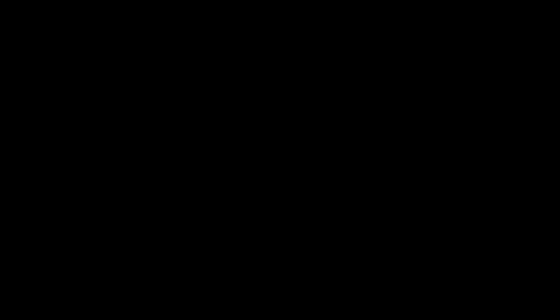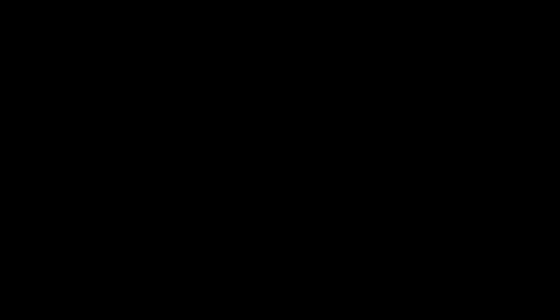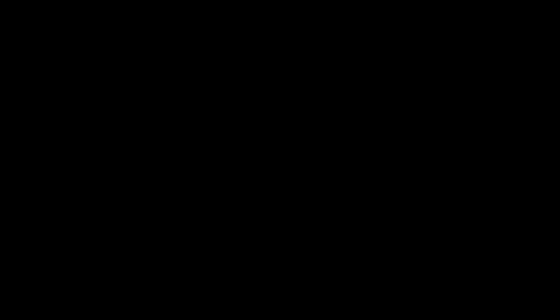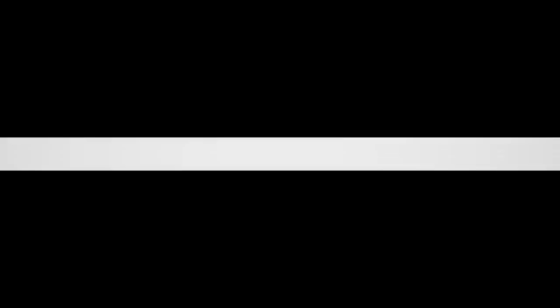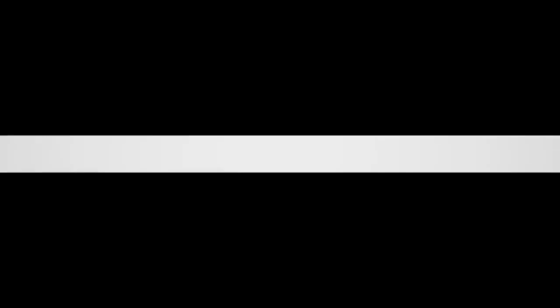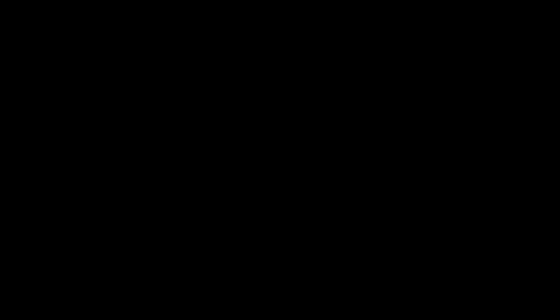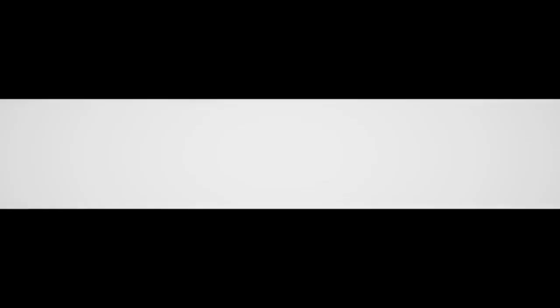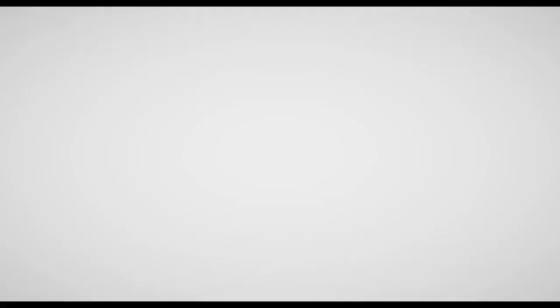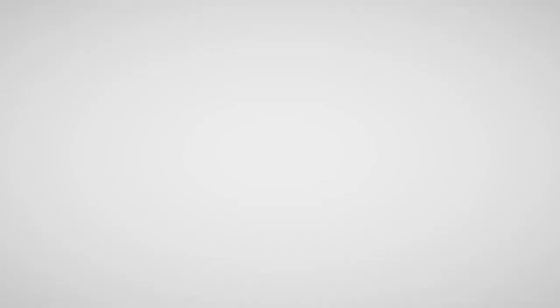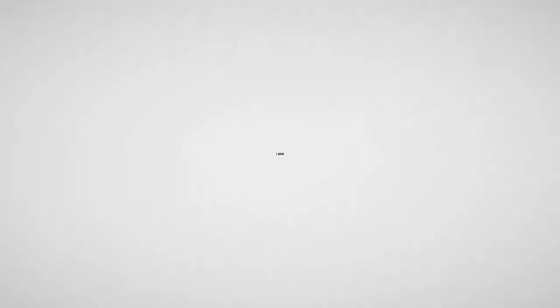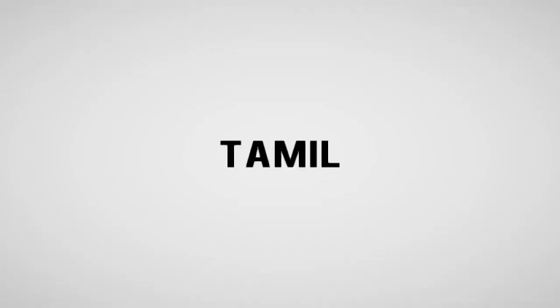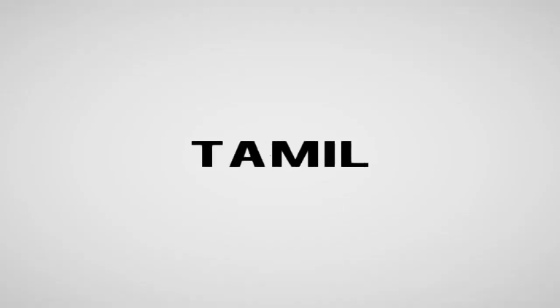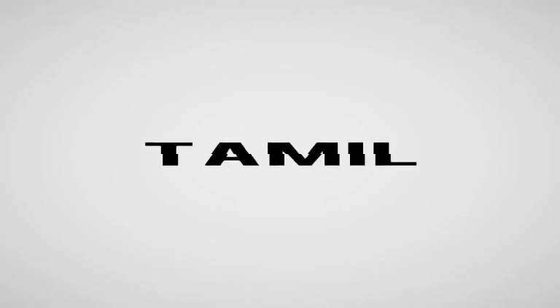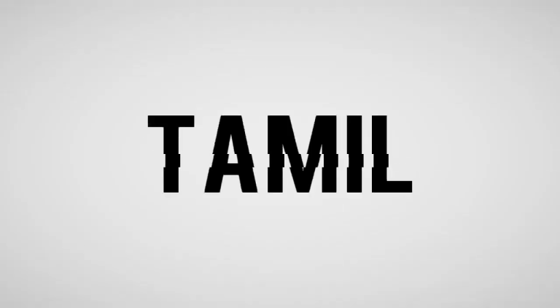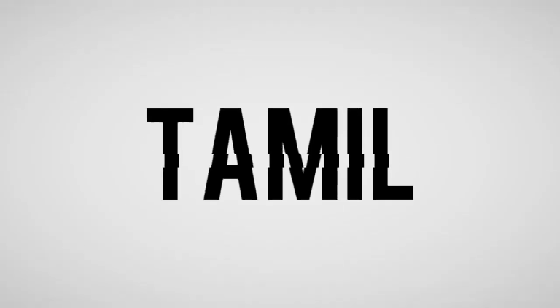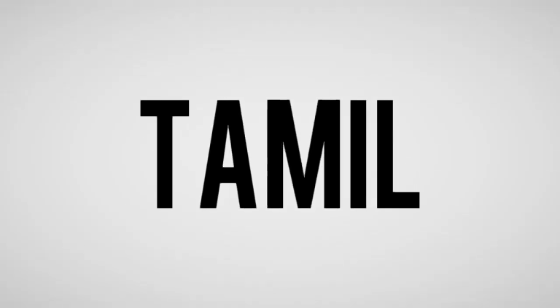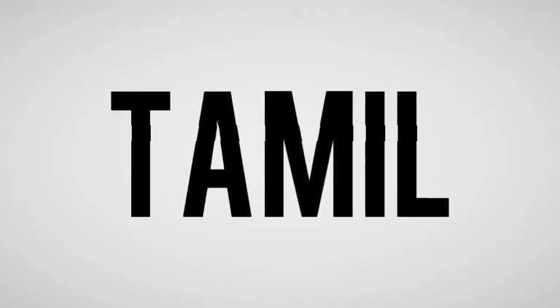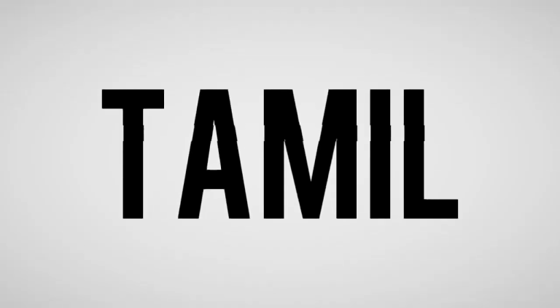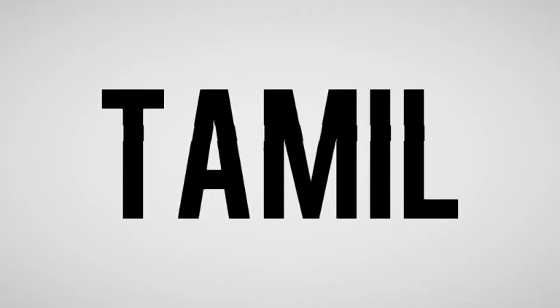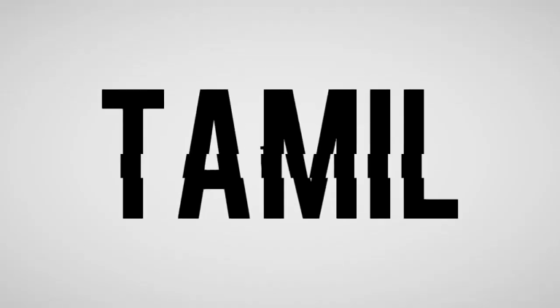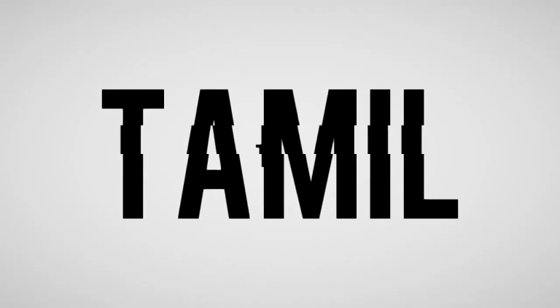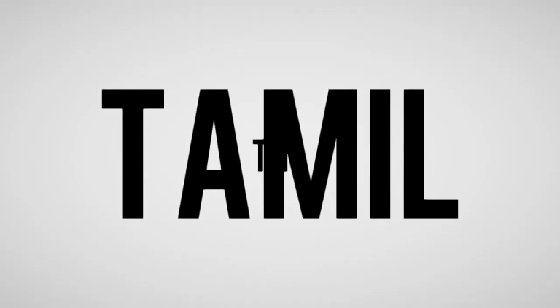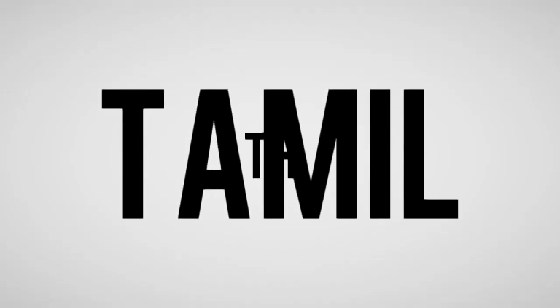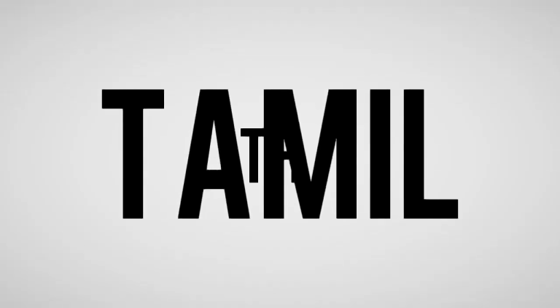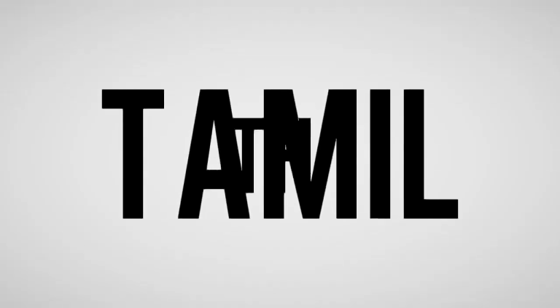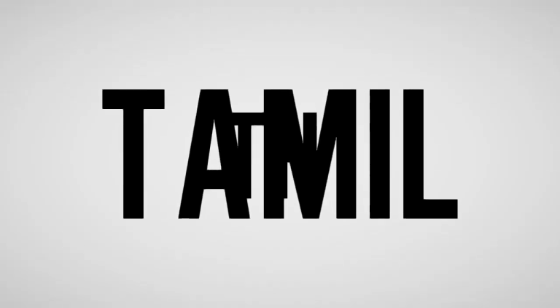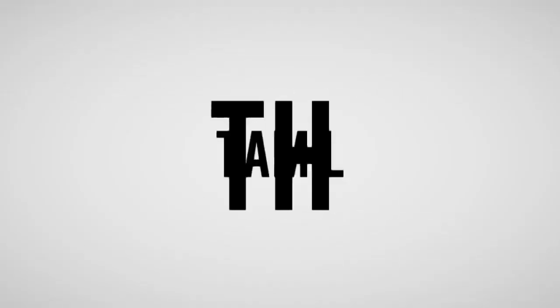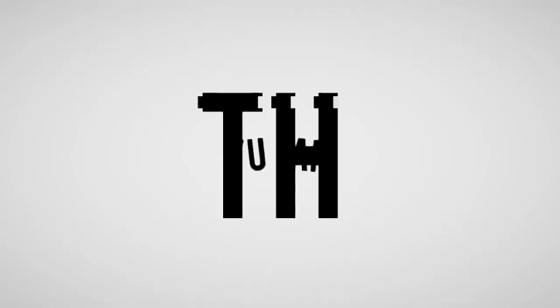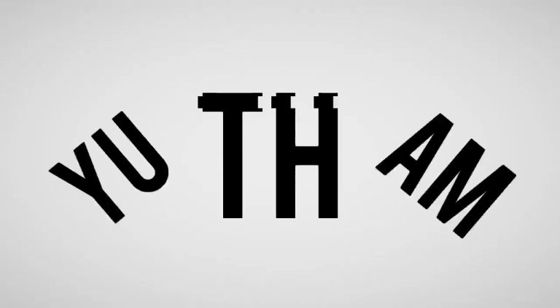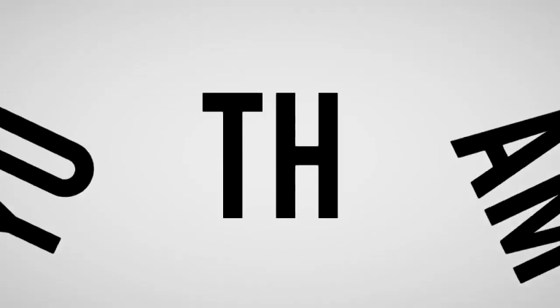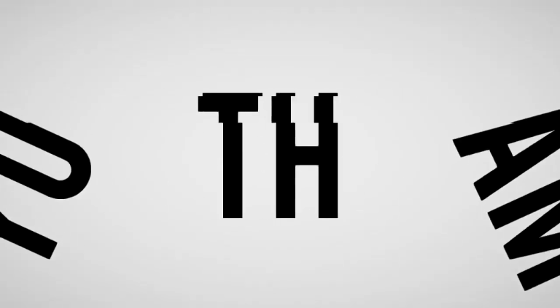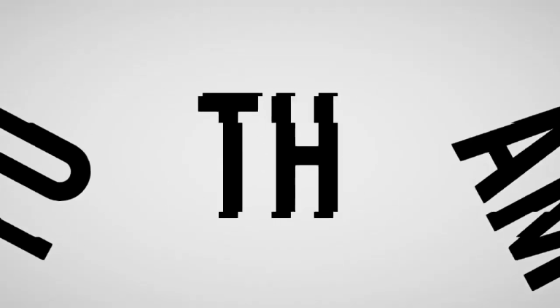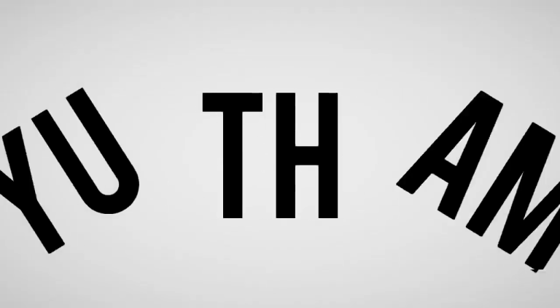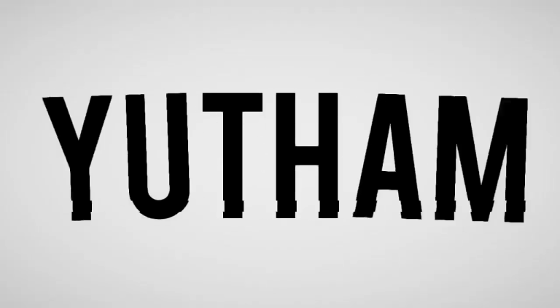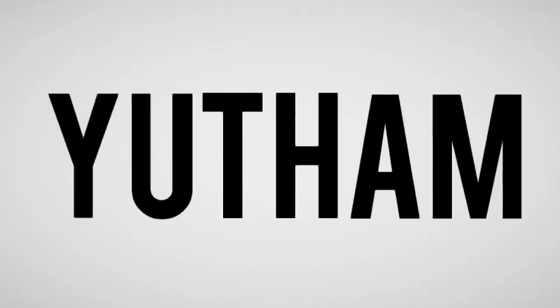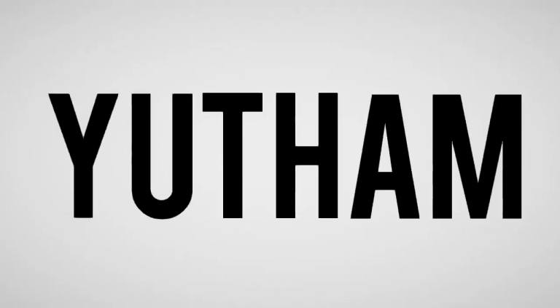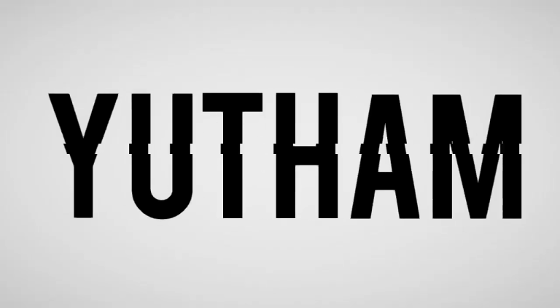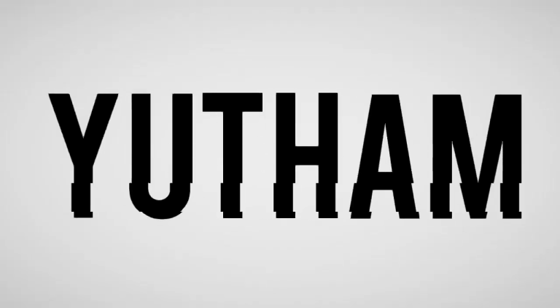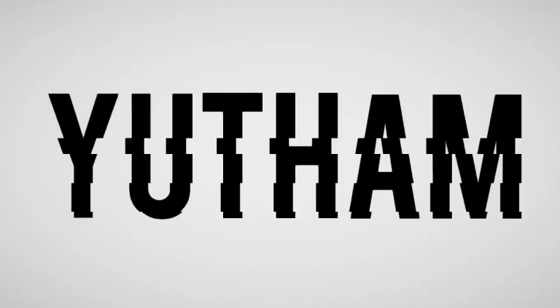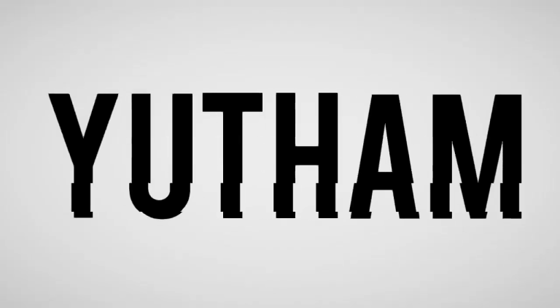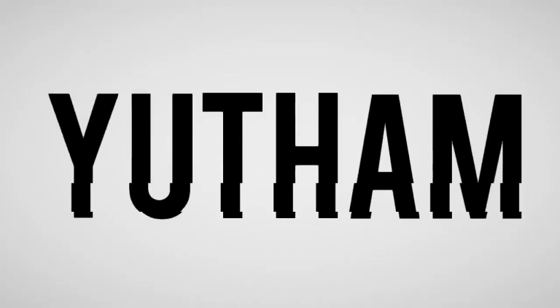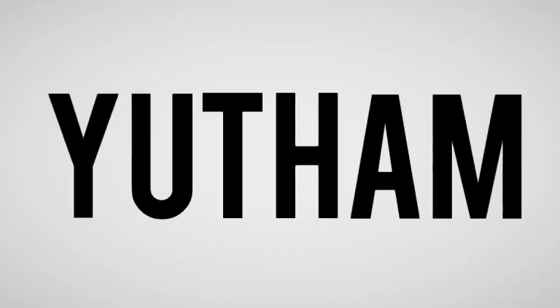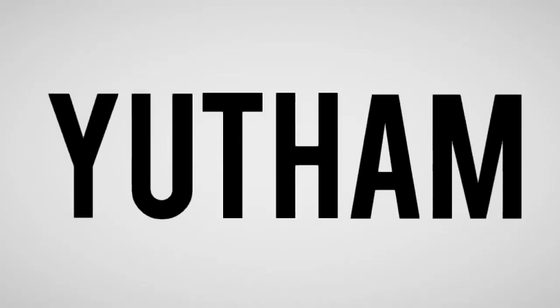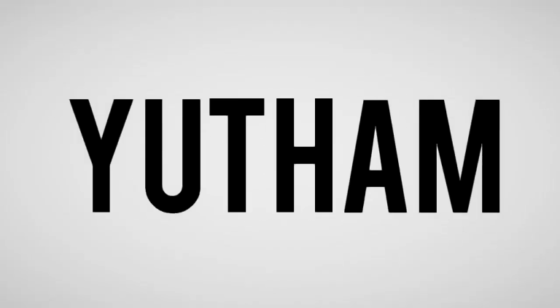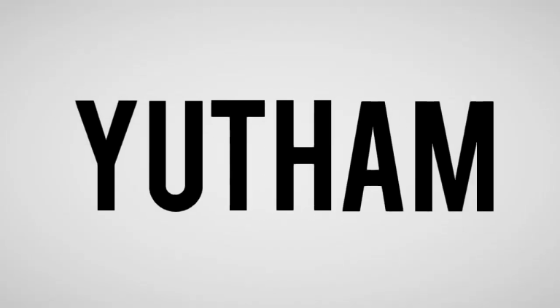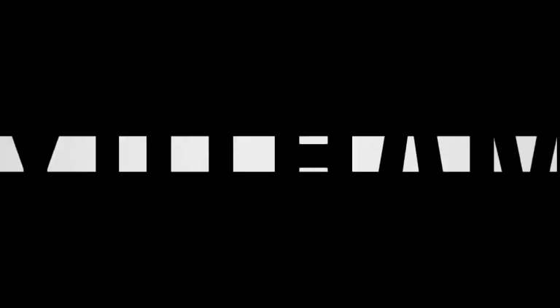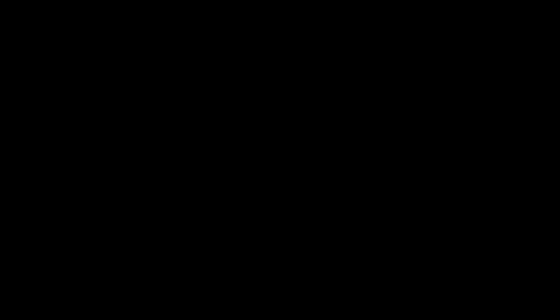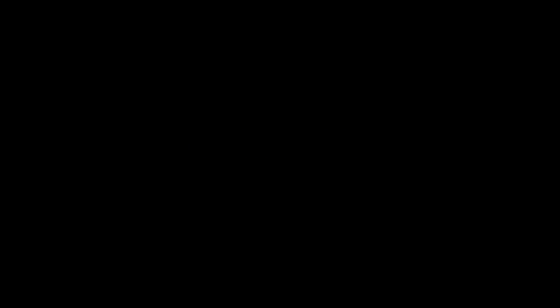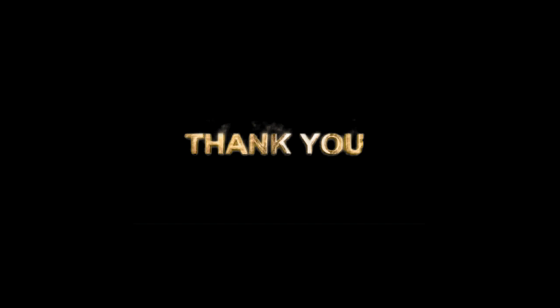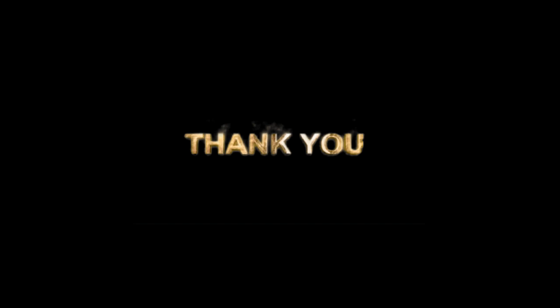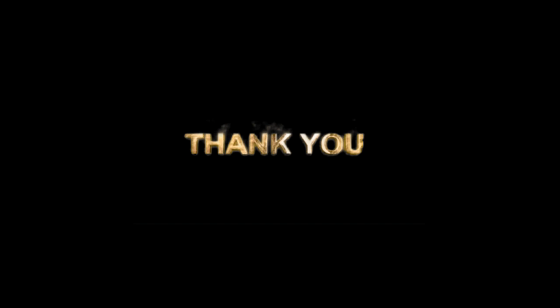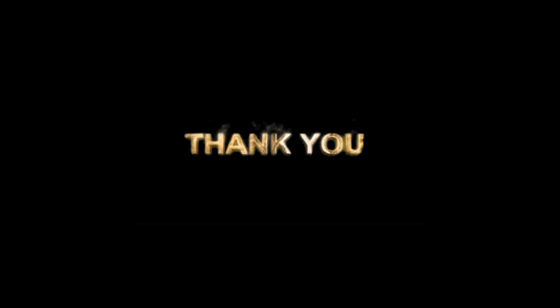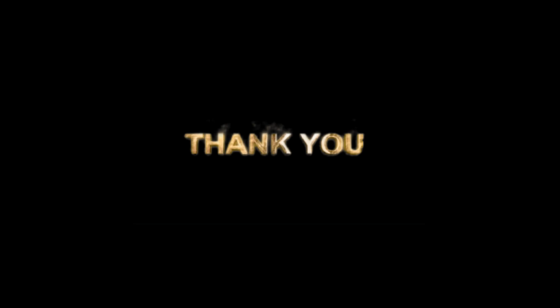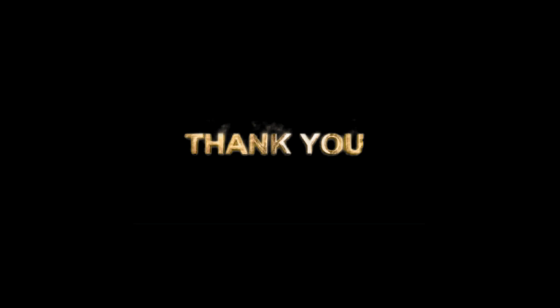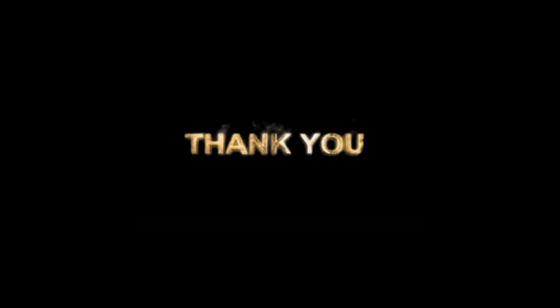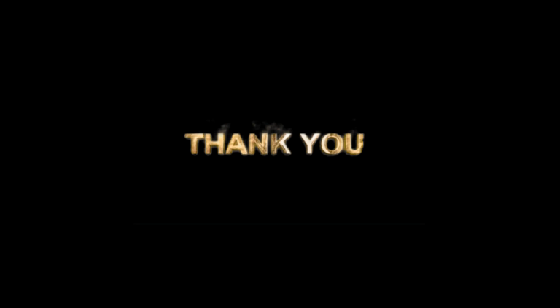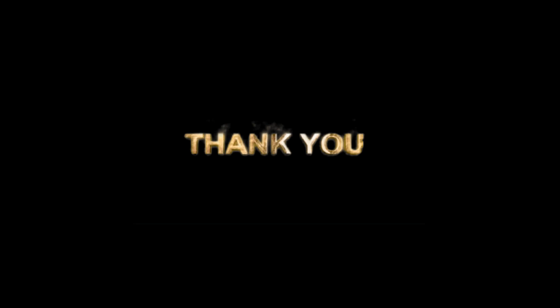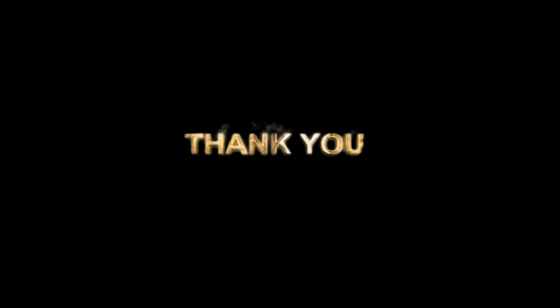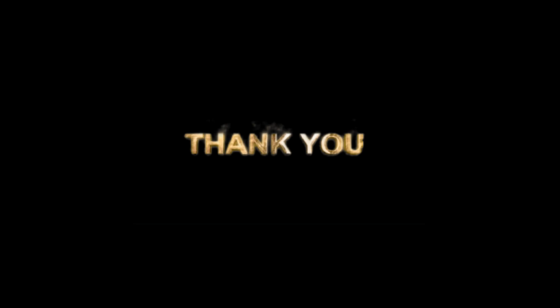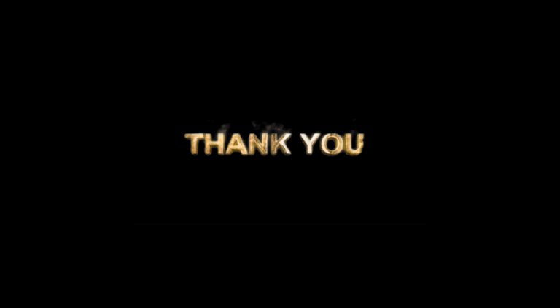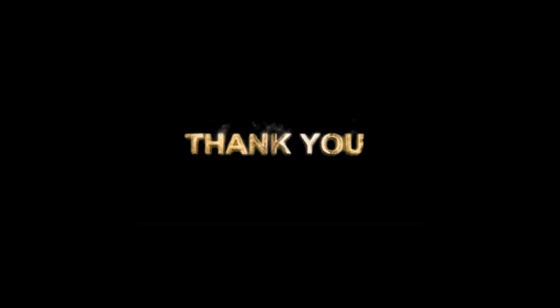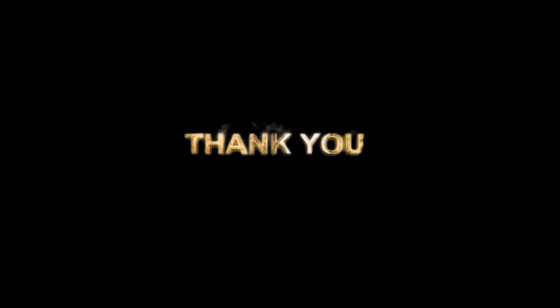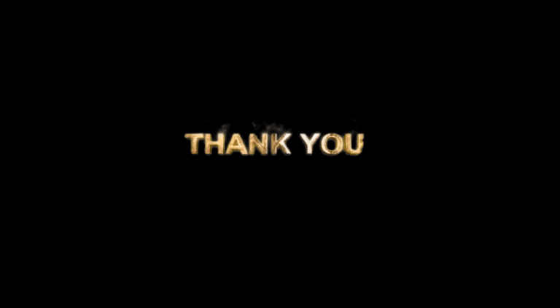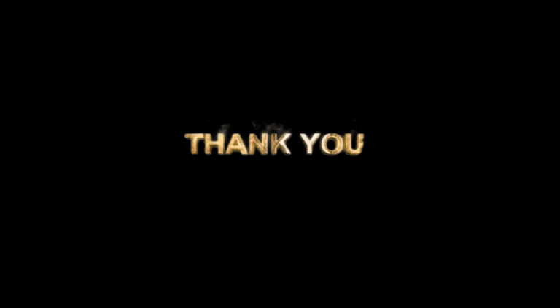Welcome friends. Welcome to Tamil Yuttham channel. We are going to get a lot of videos.